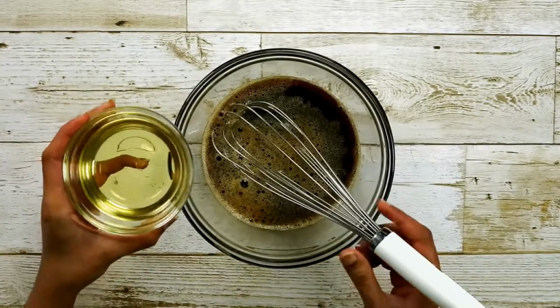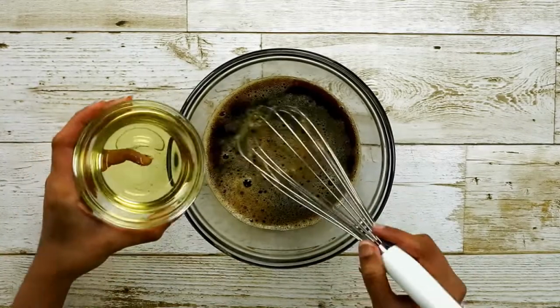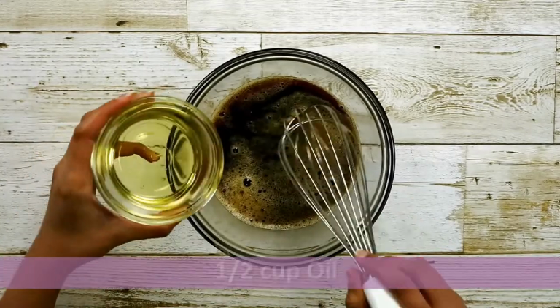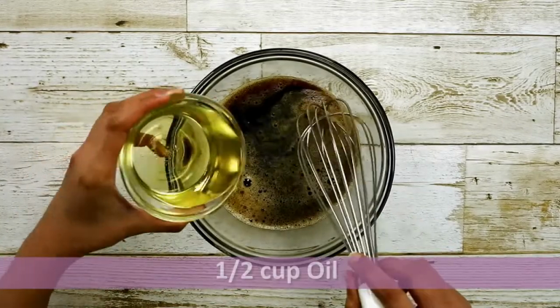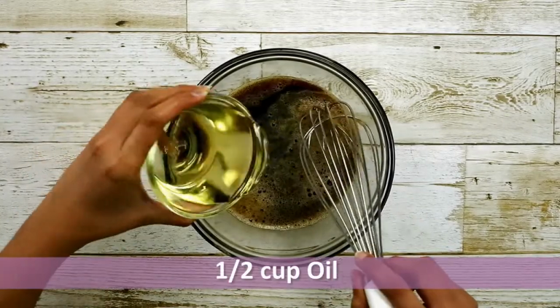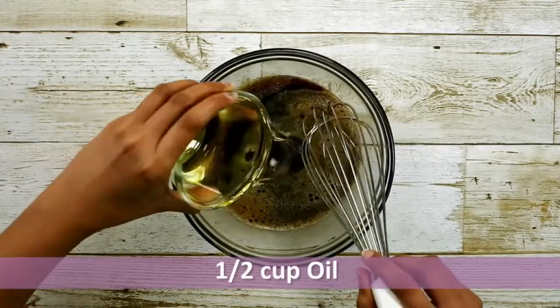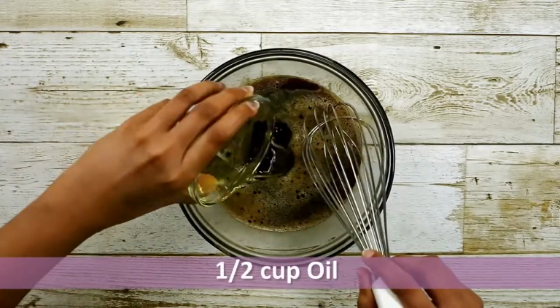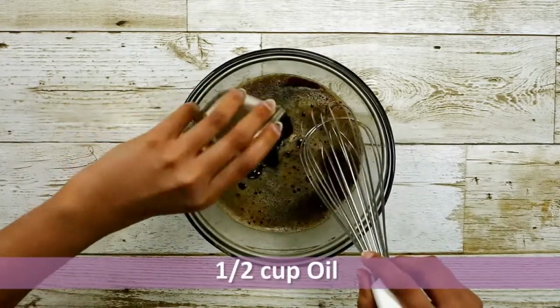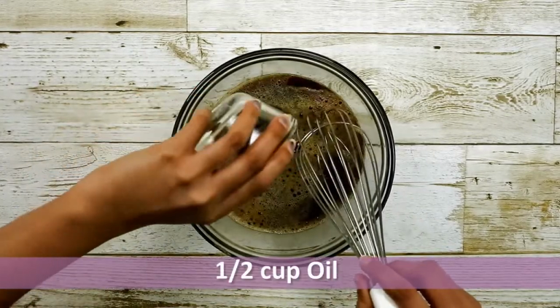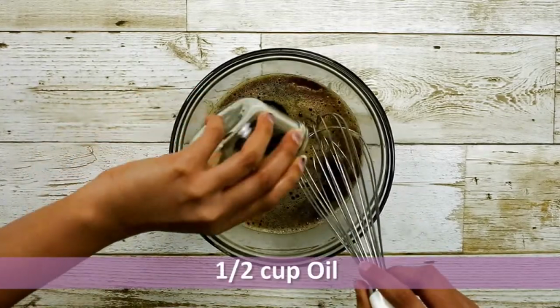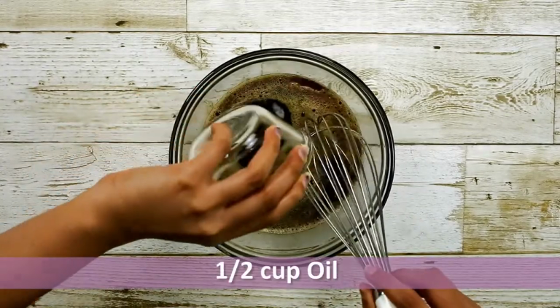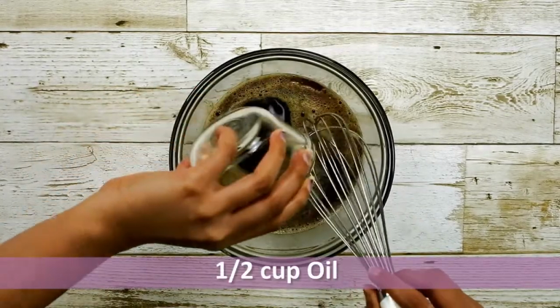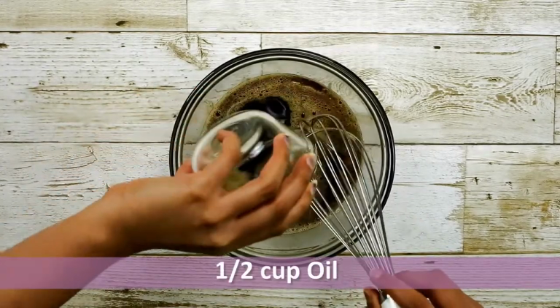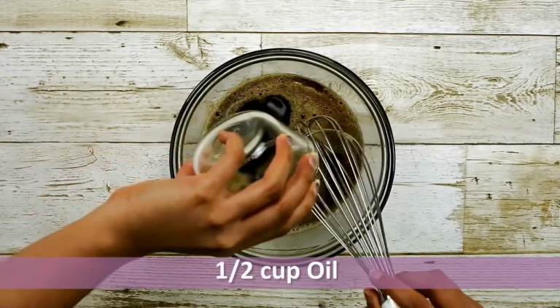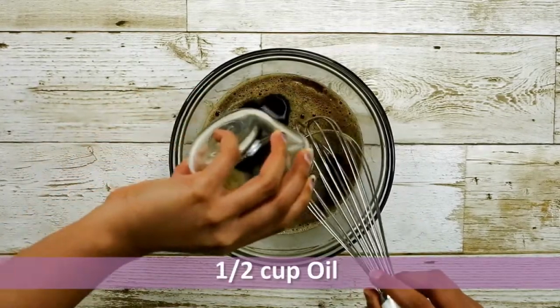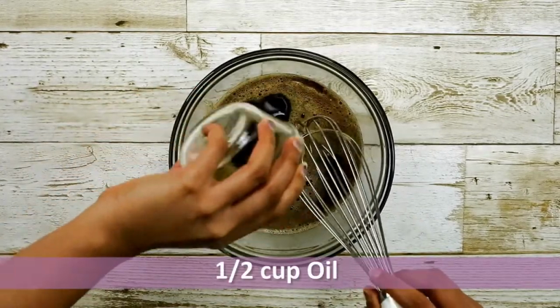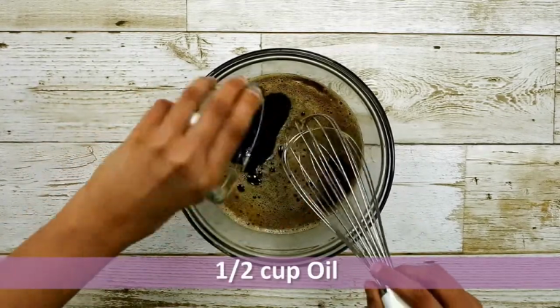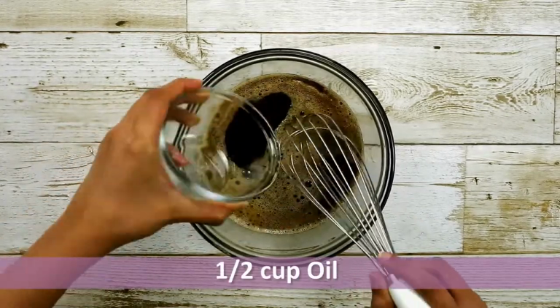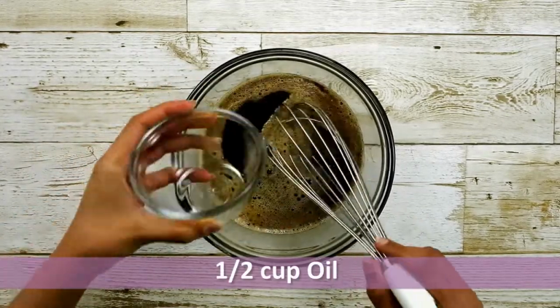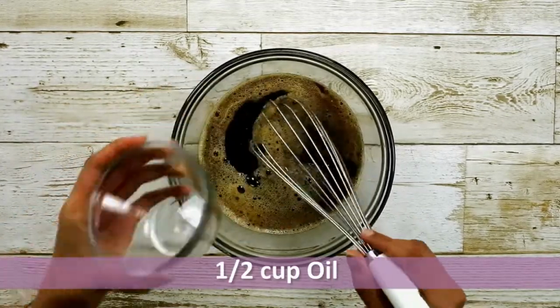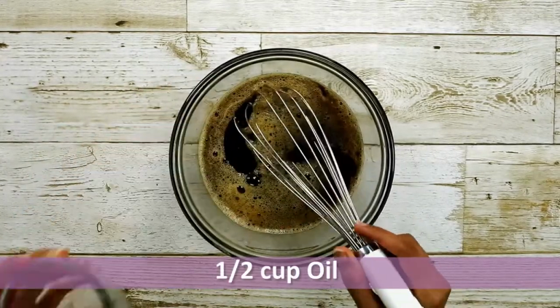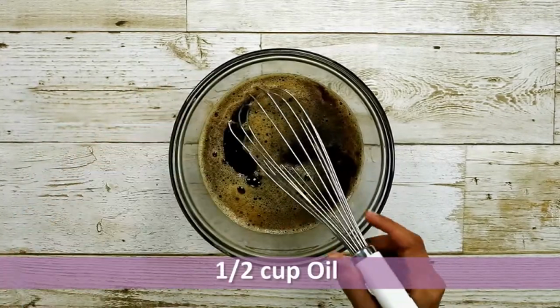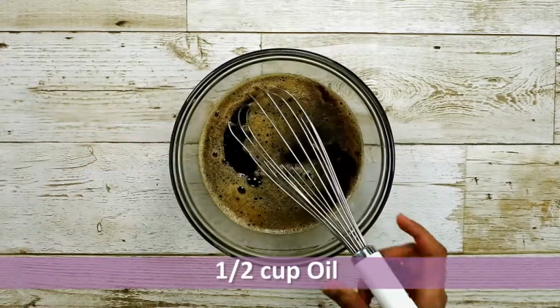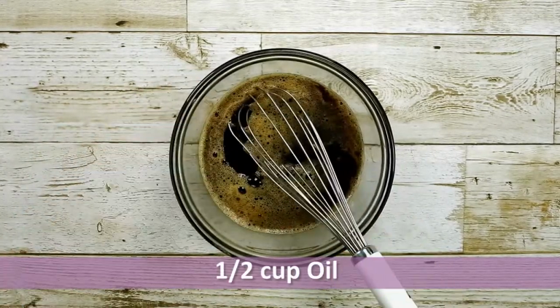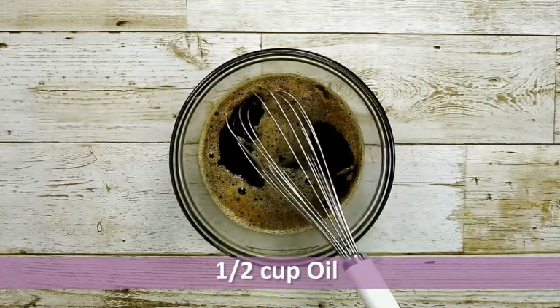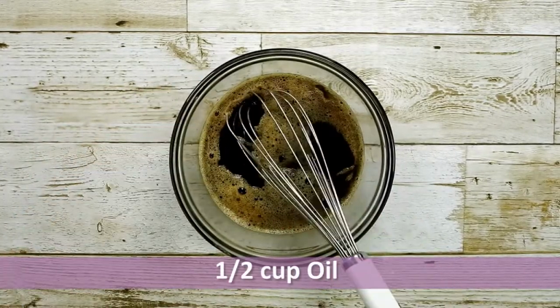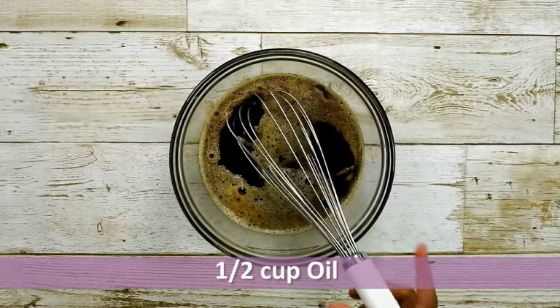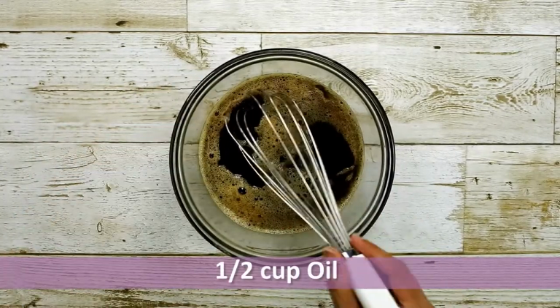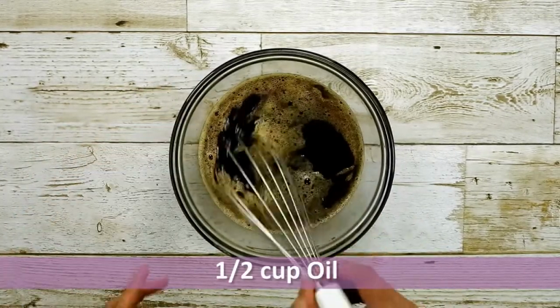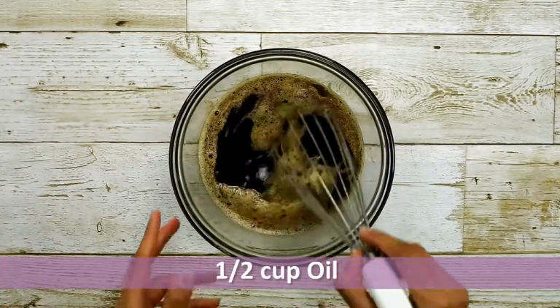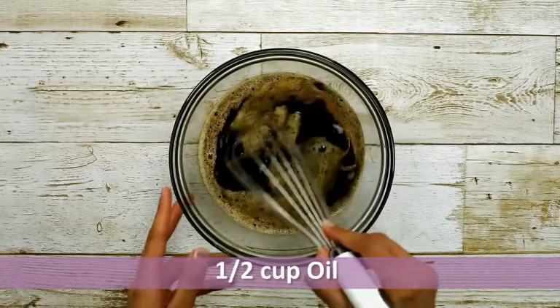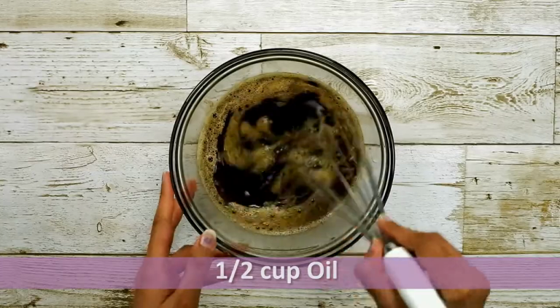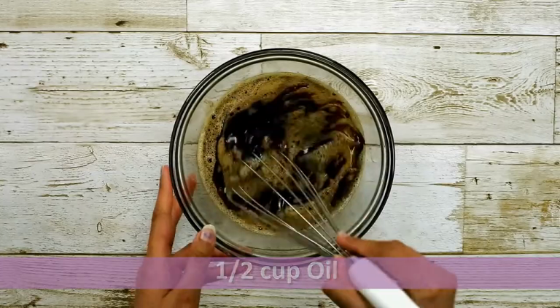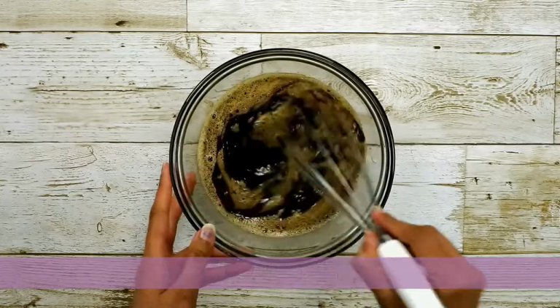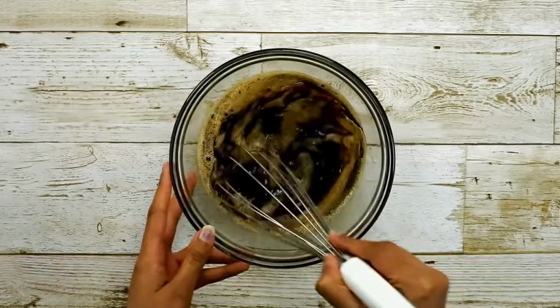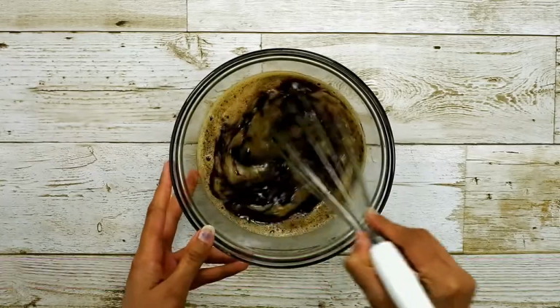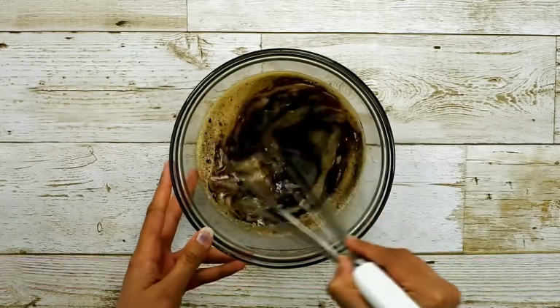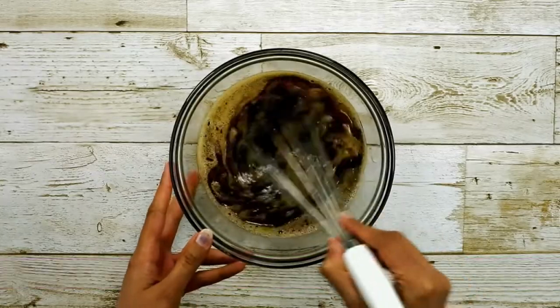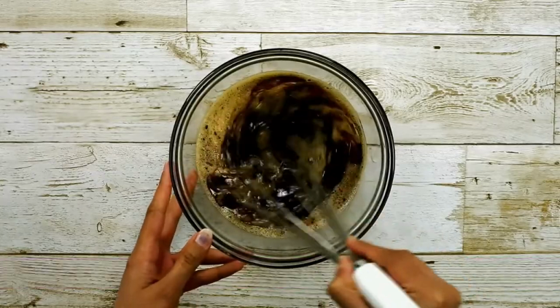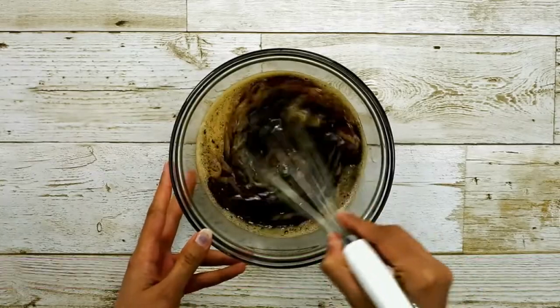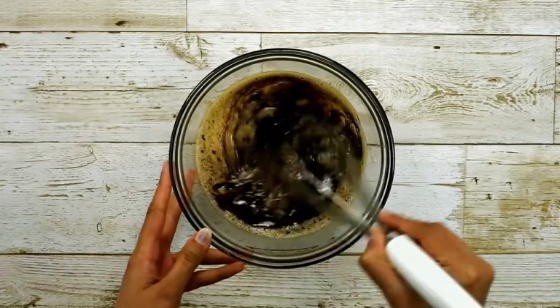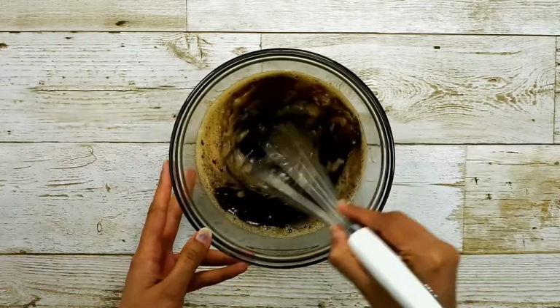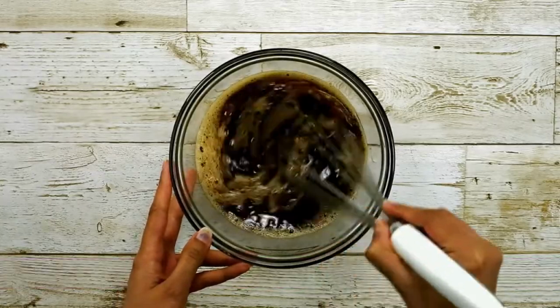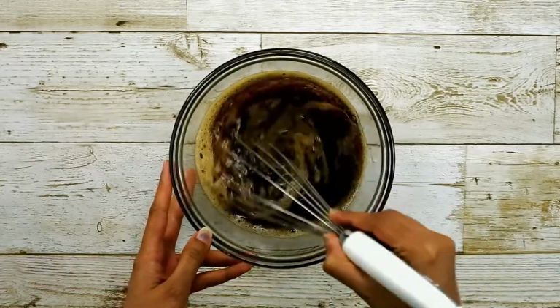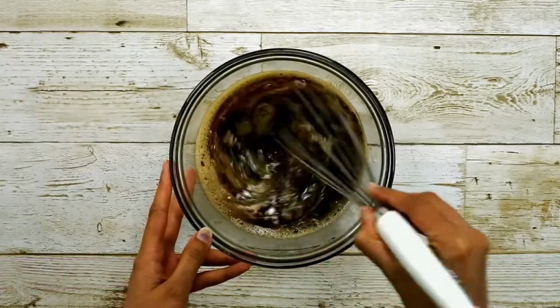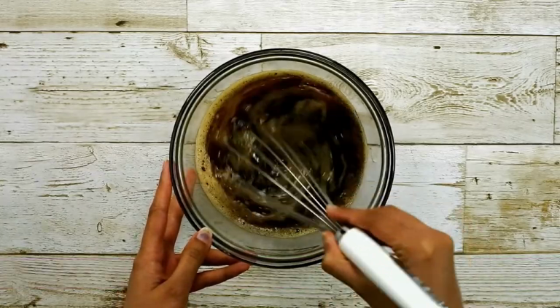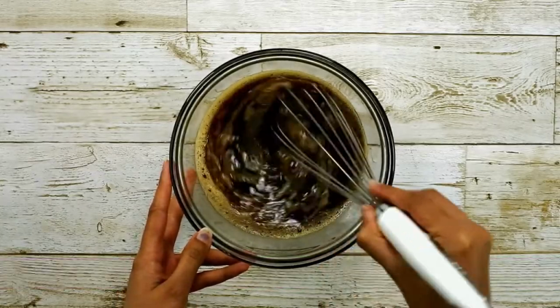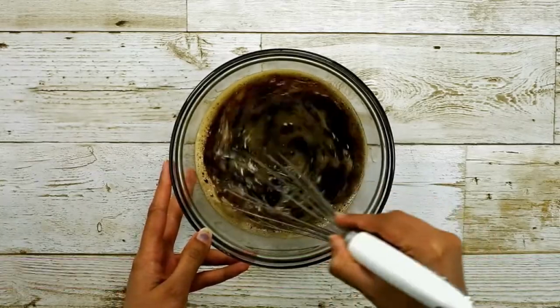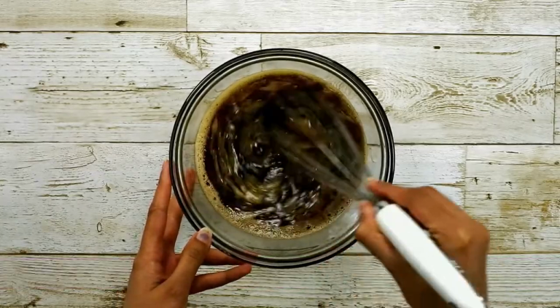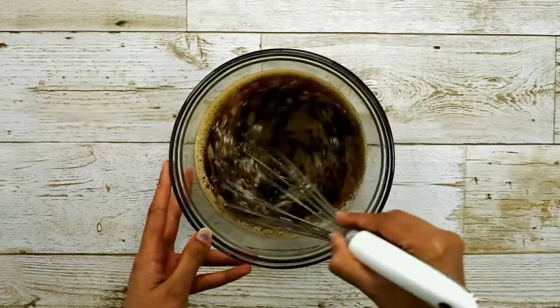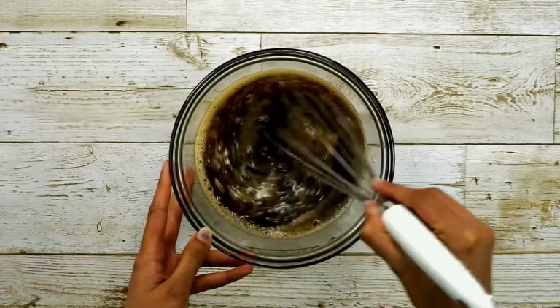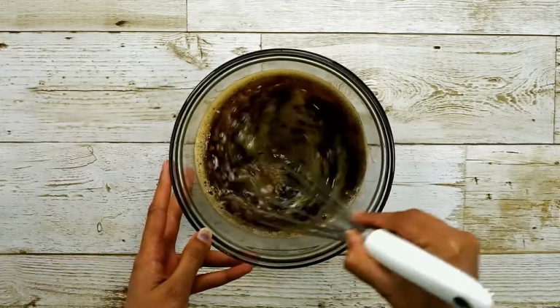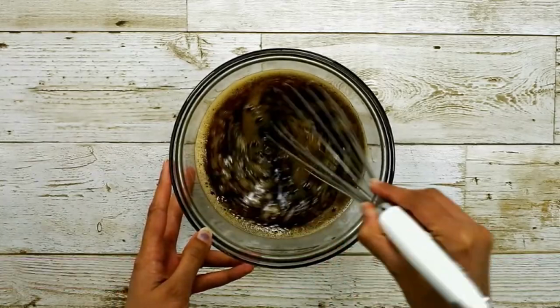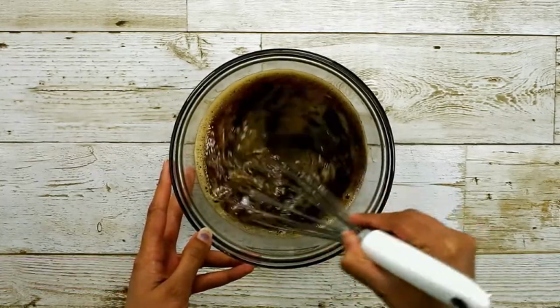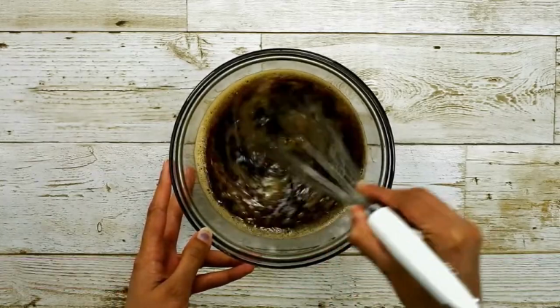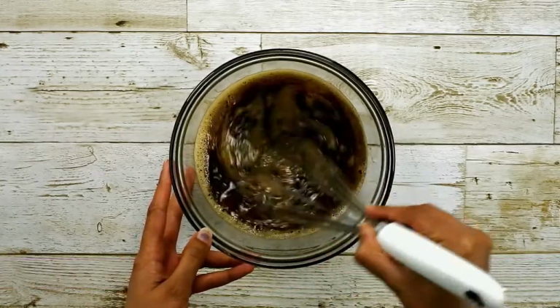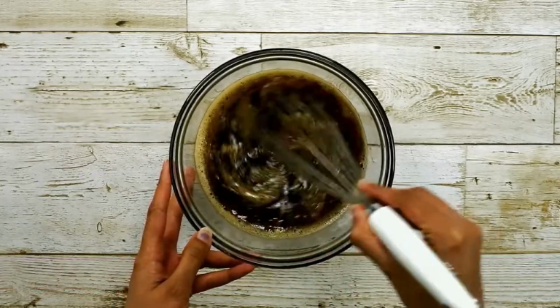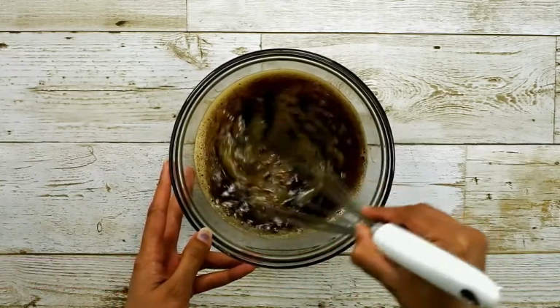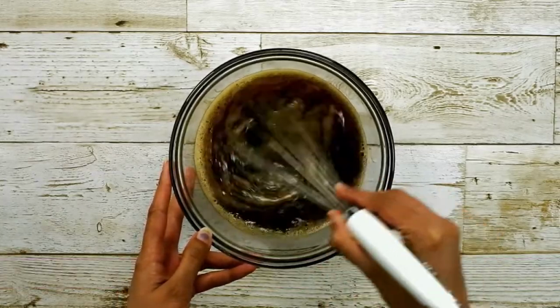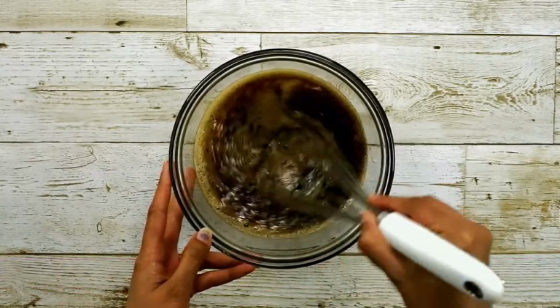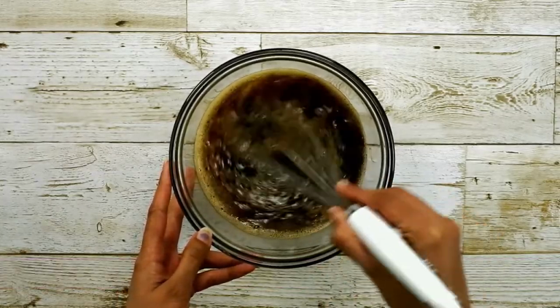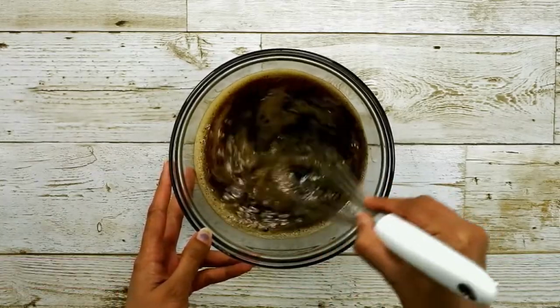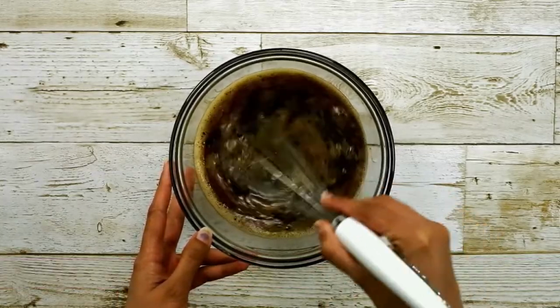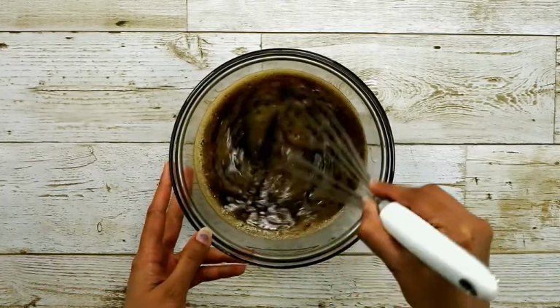Now add half a cup of vegetable or canola oil and mix it well so that the oil and water are all incorporated.